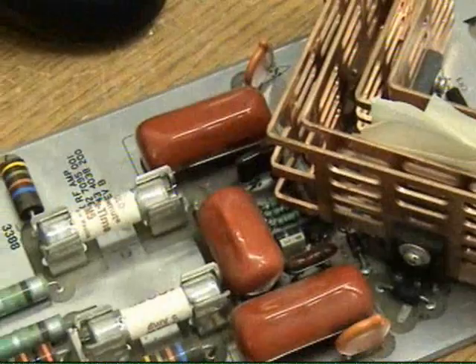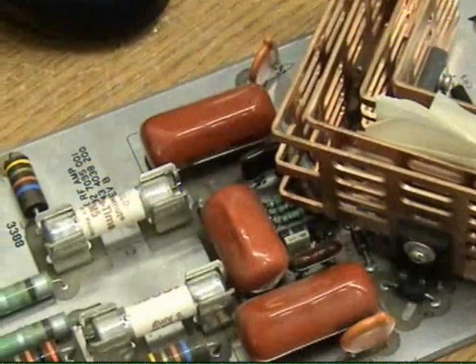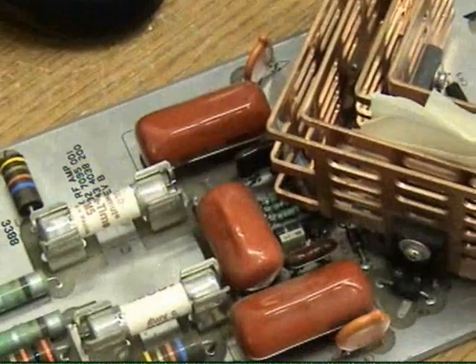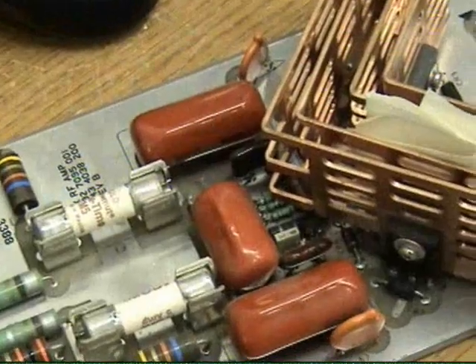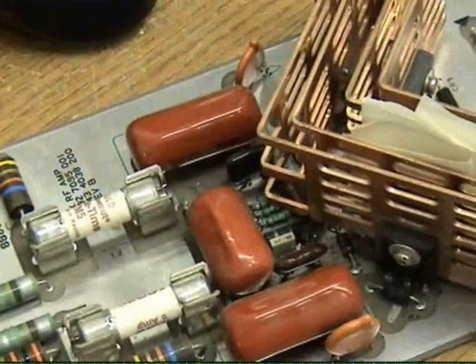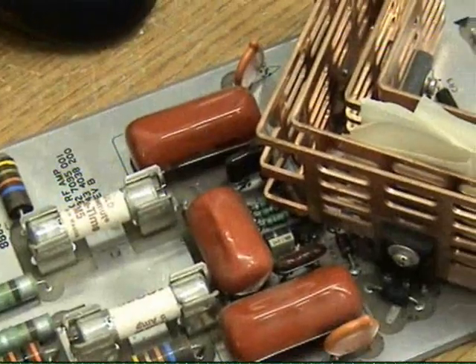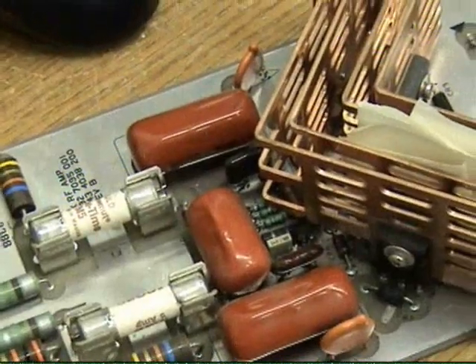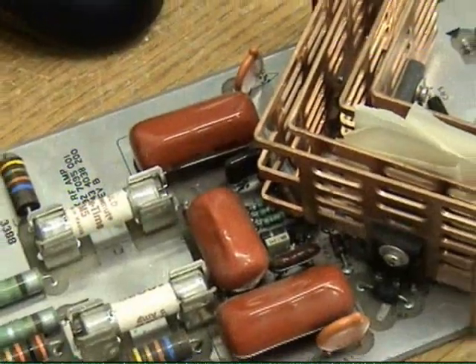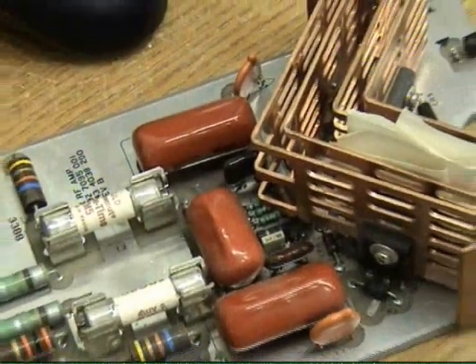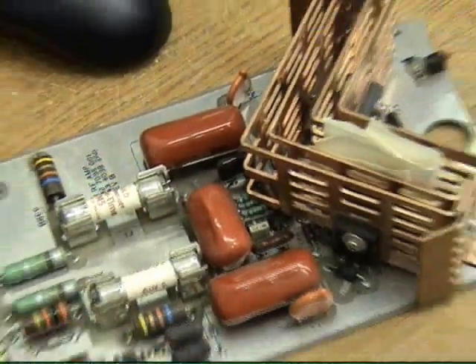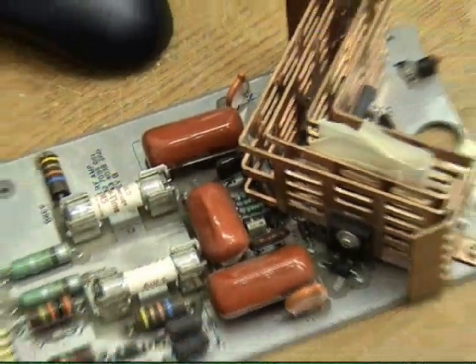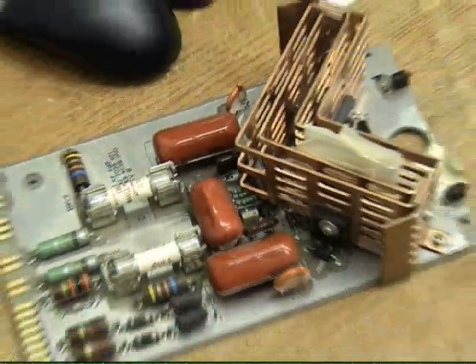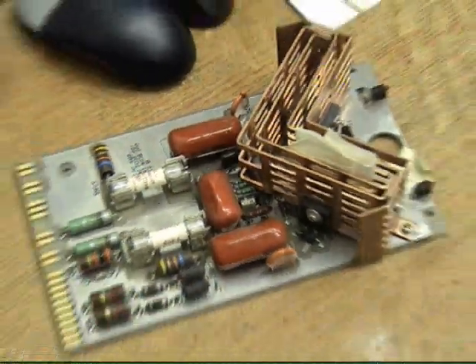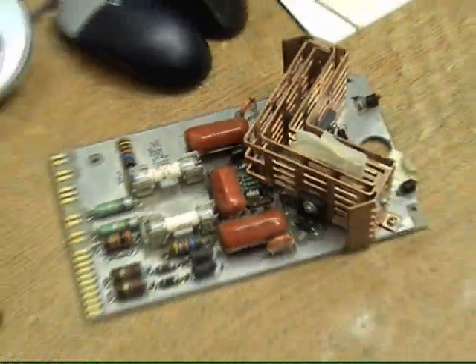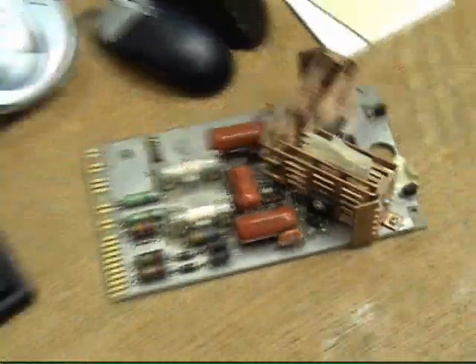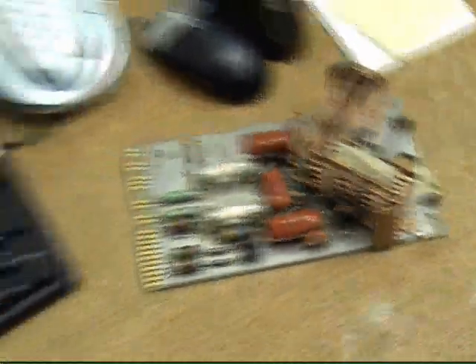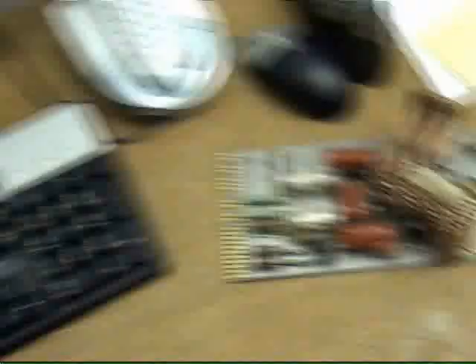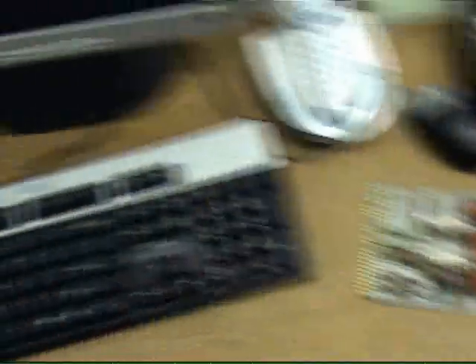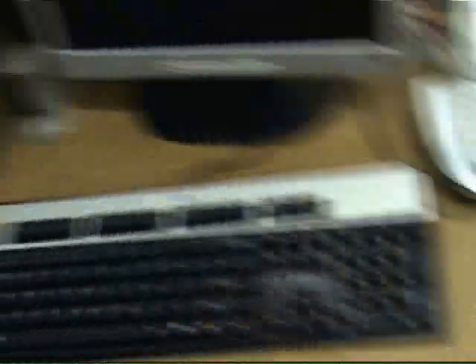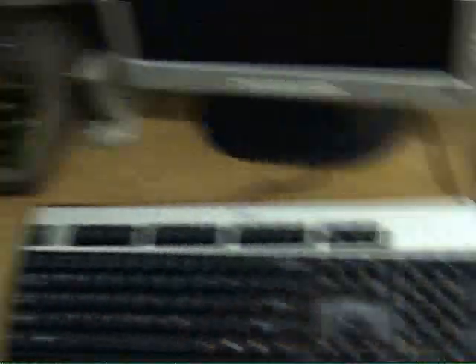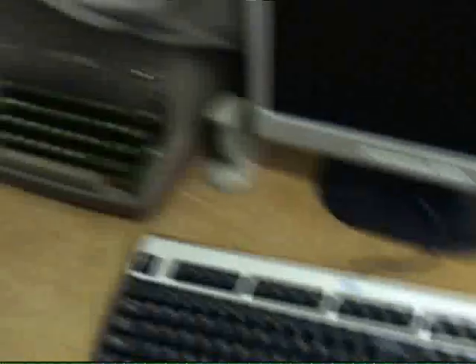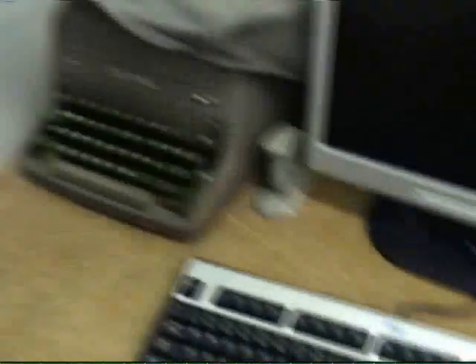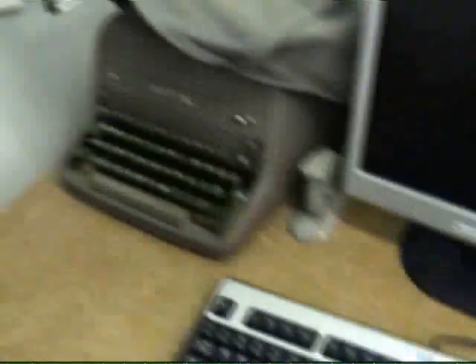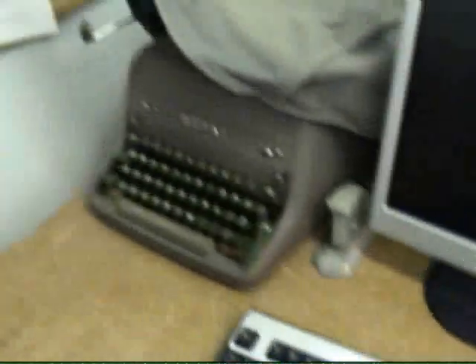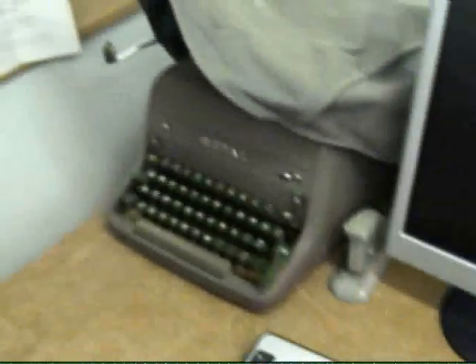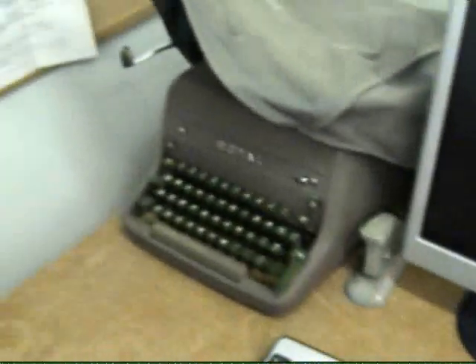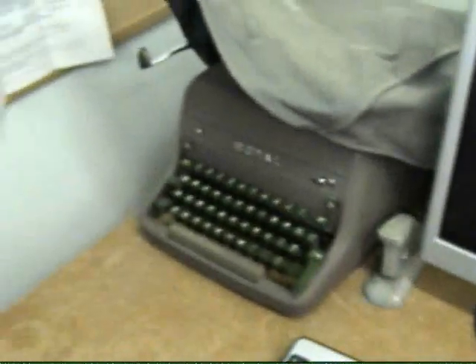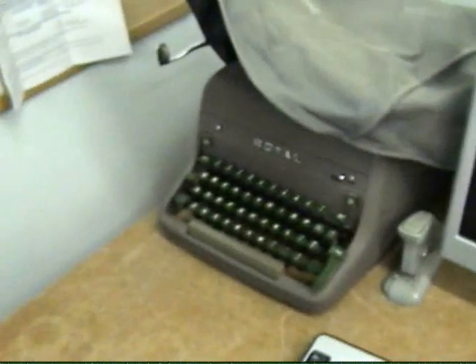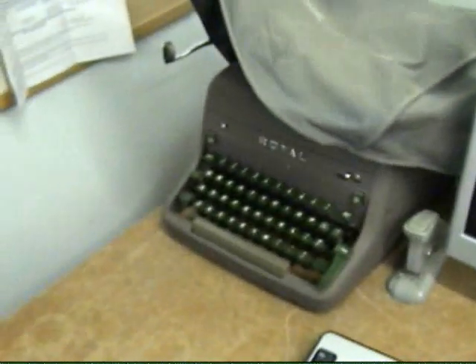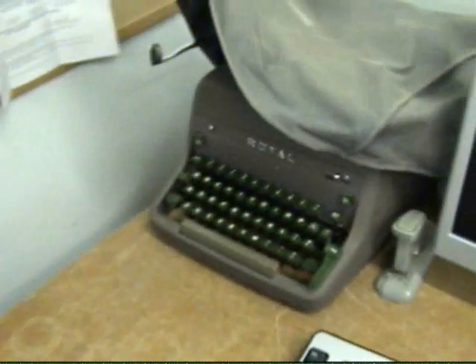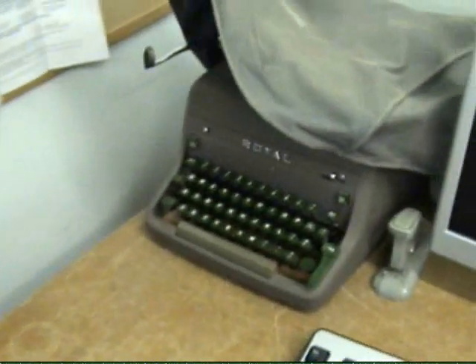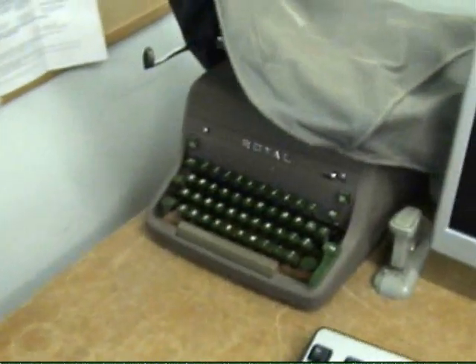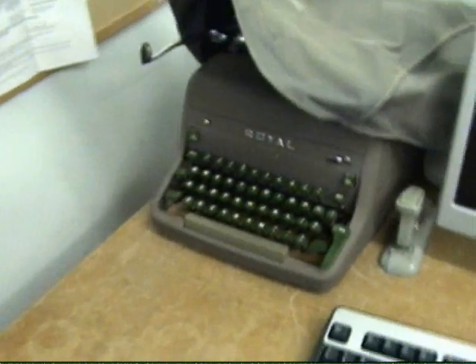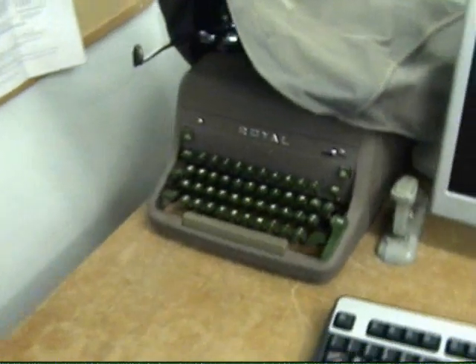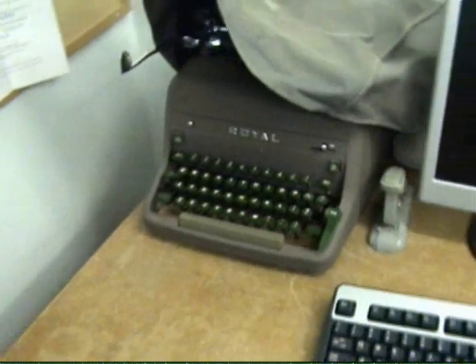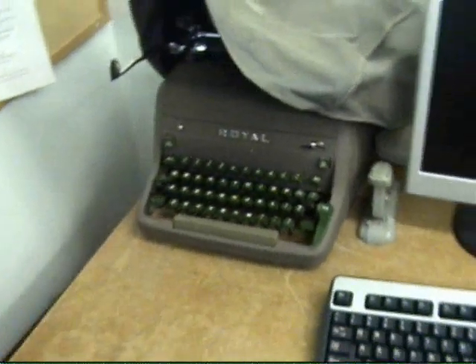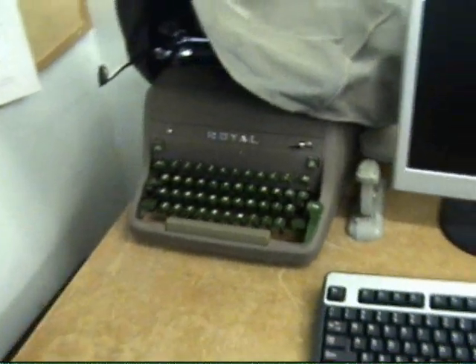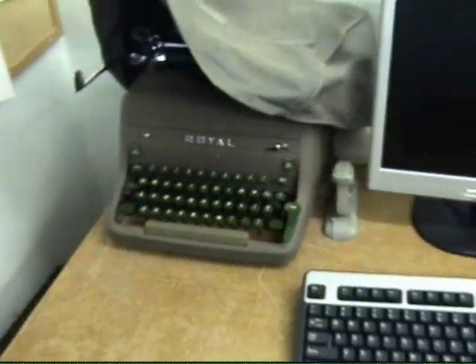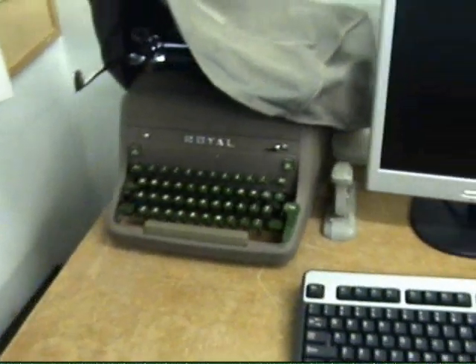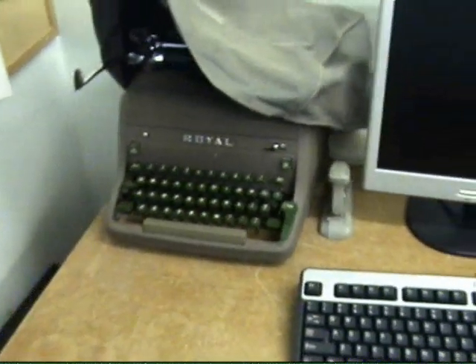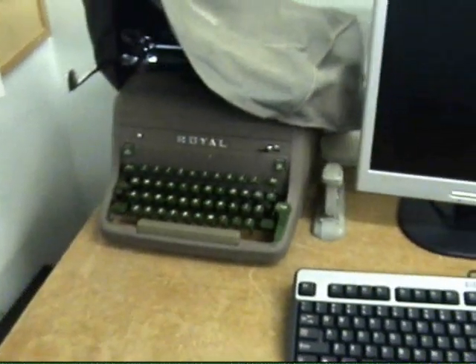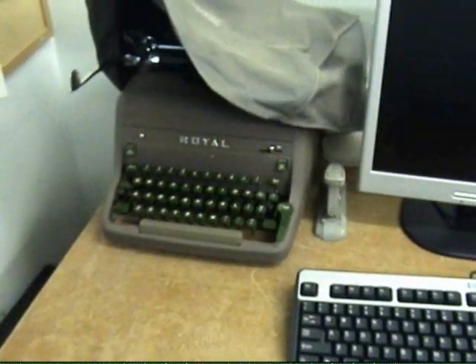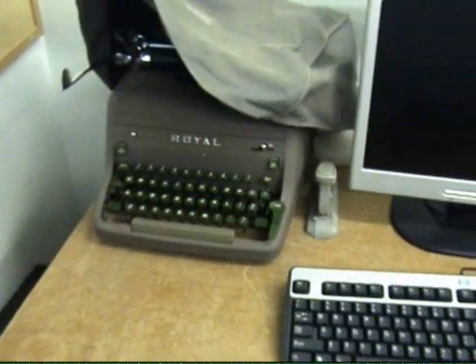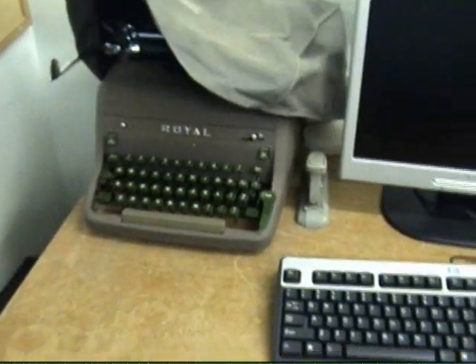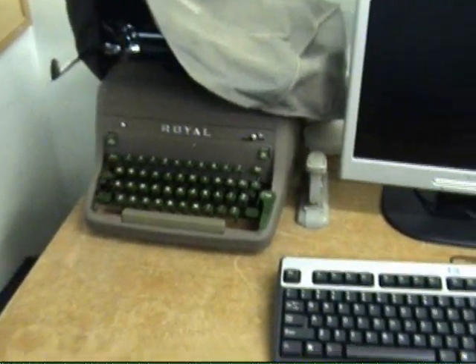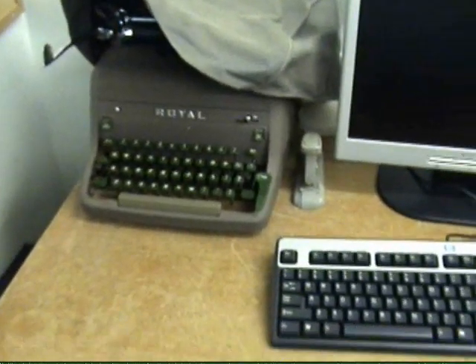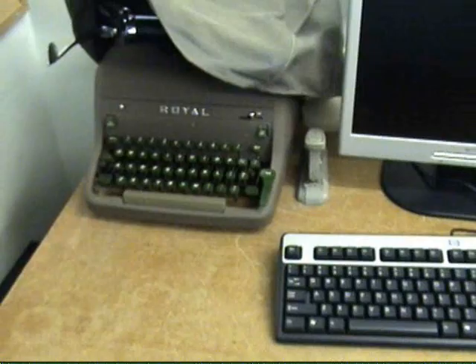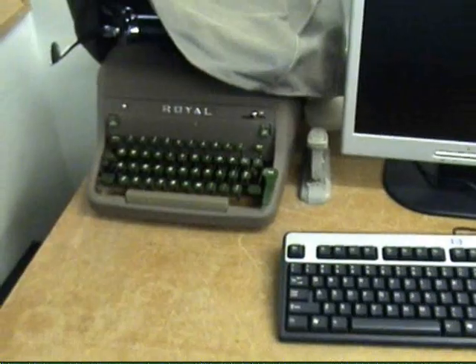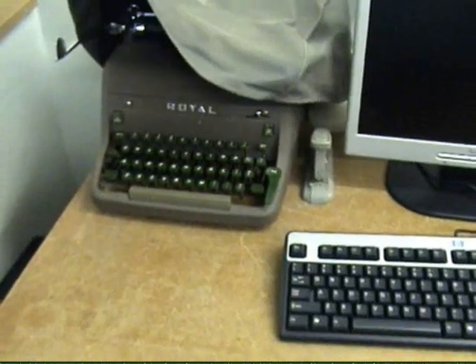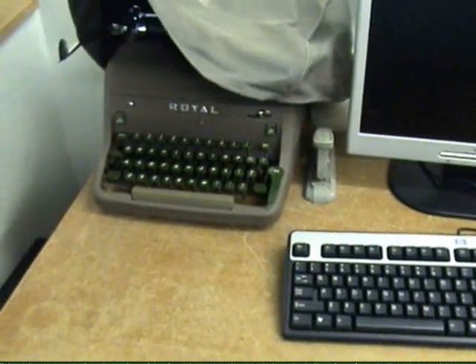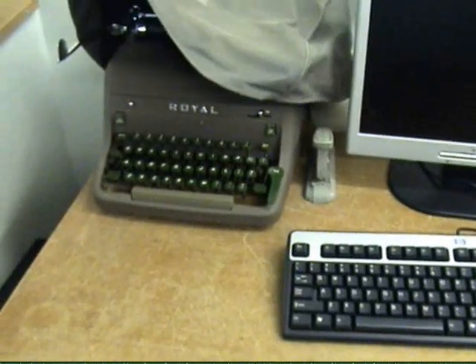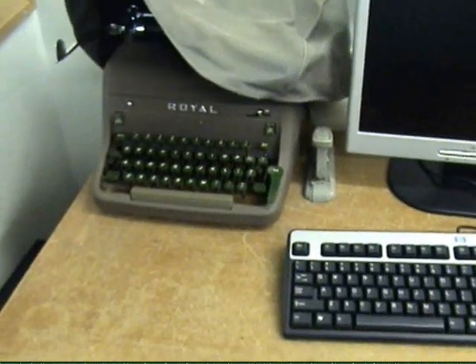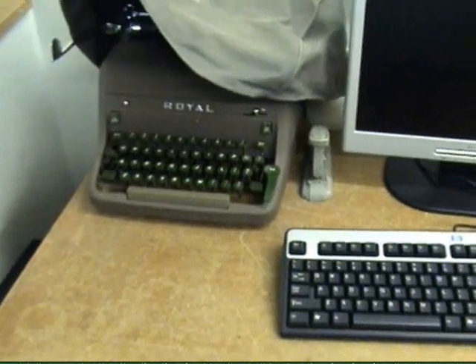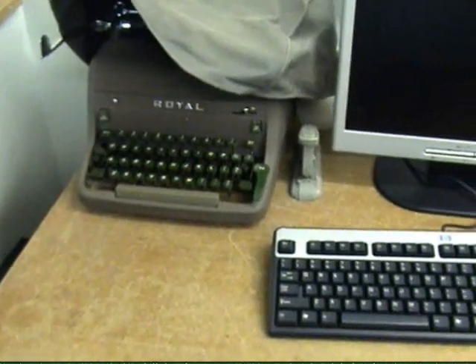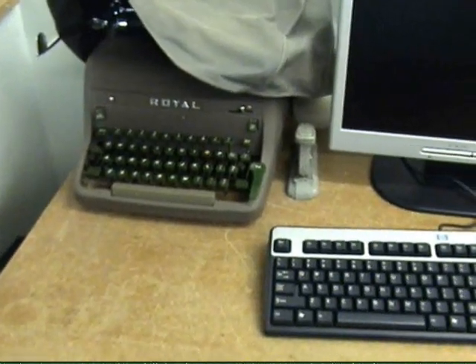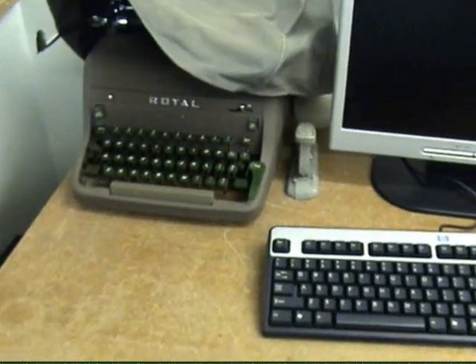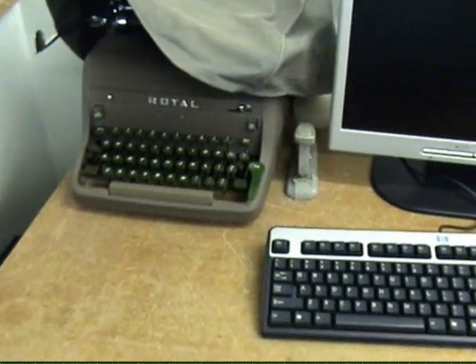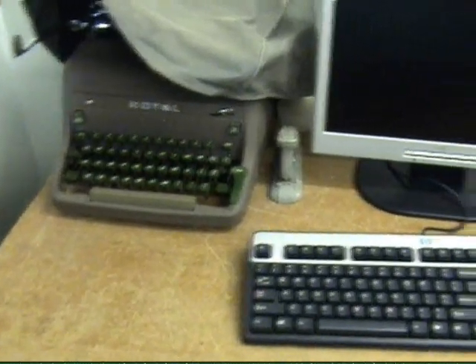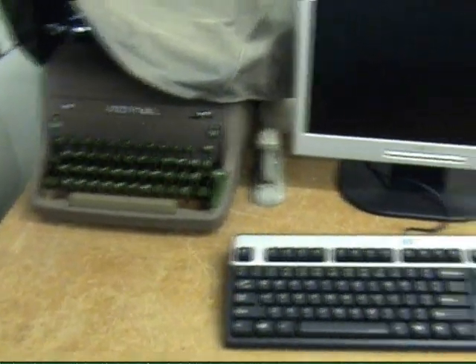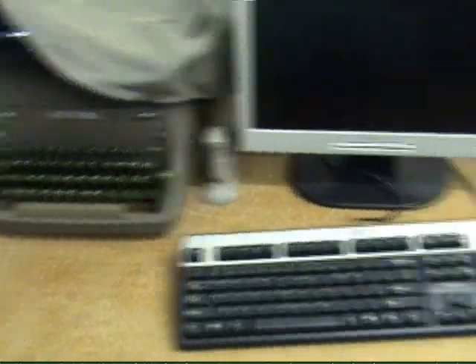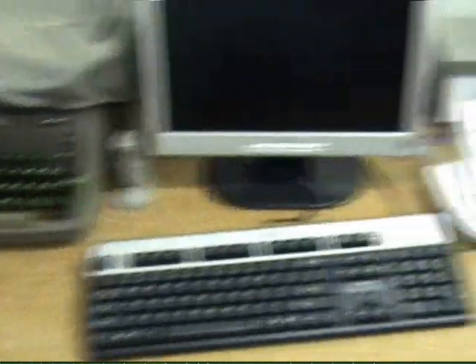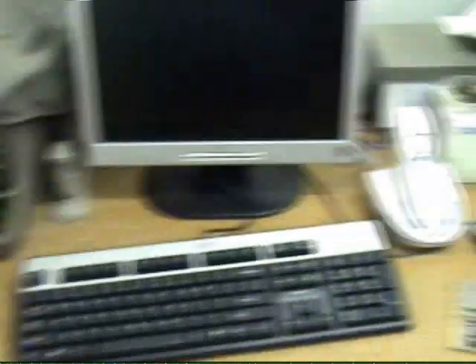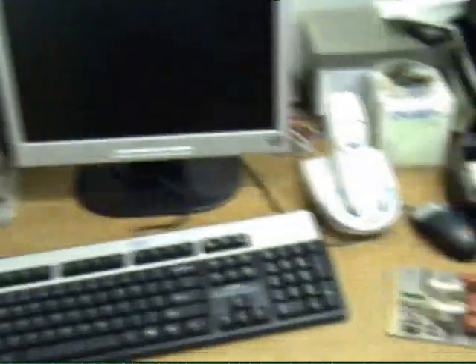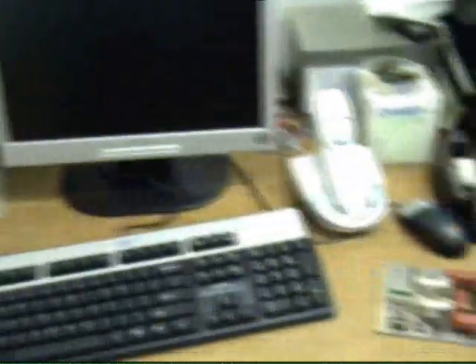It's a little typewriter. Oh, dude. This place is like an antique show or something.